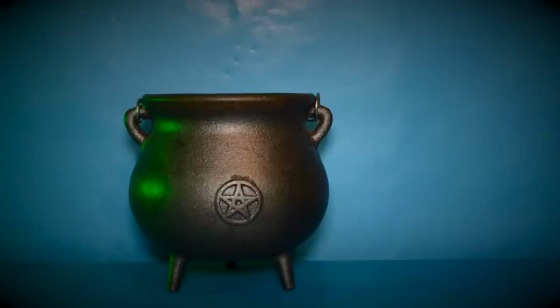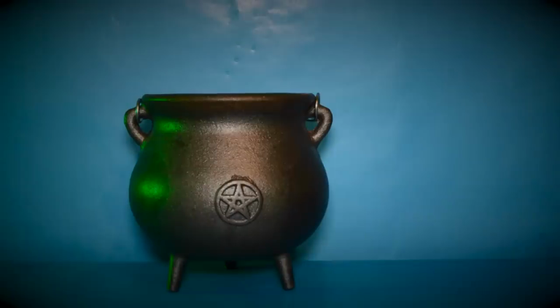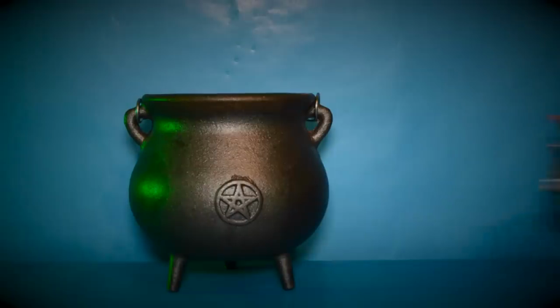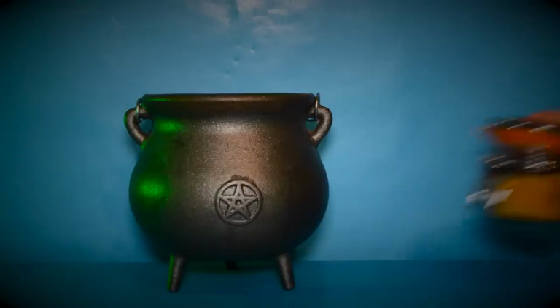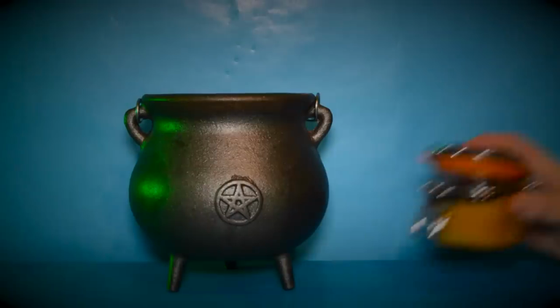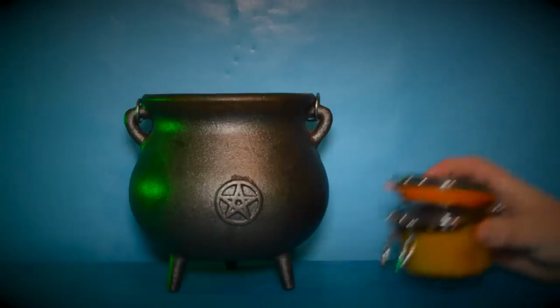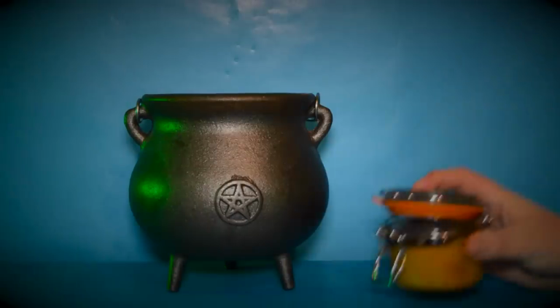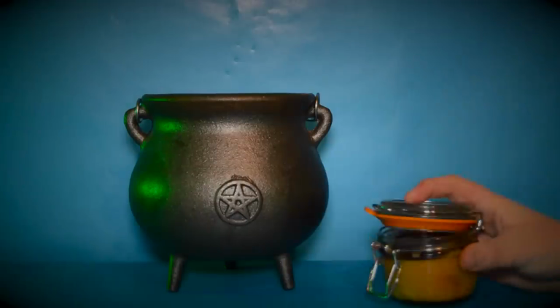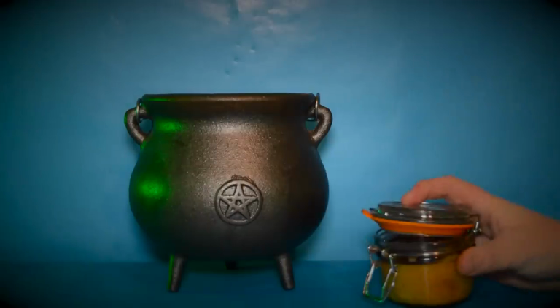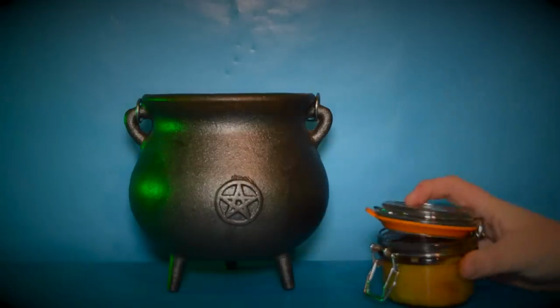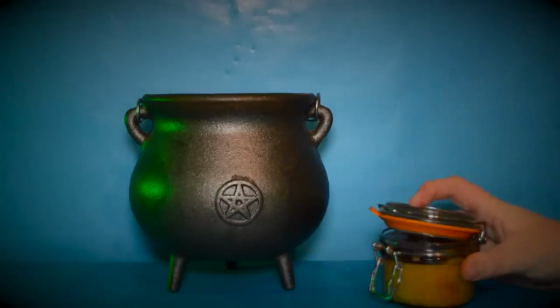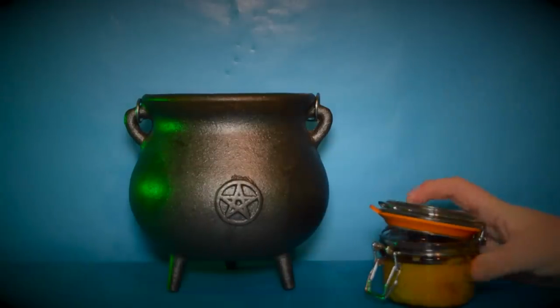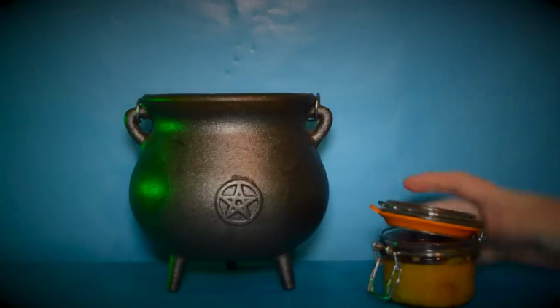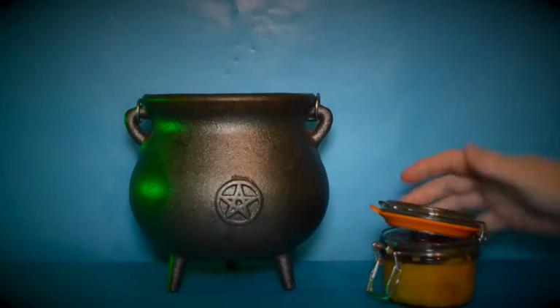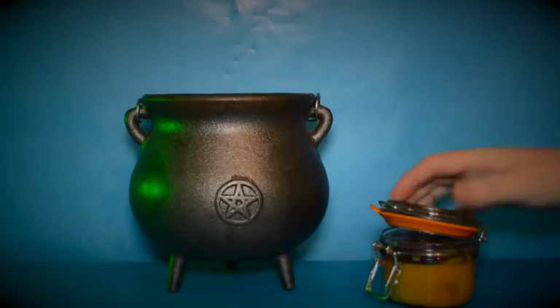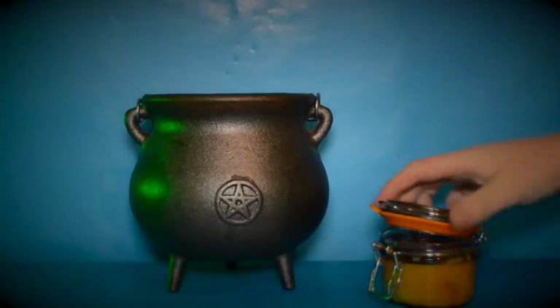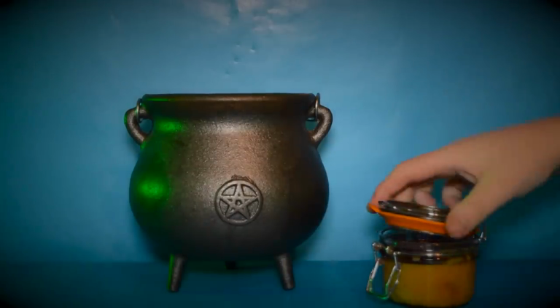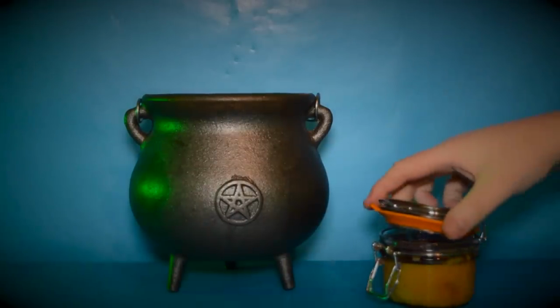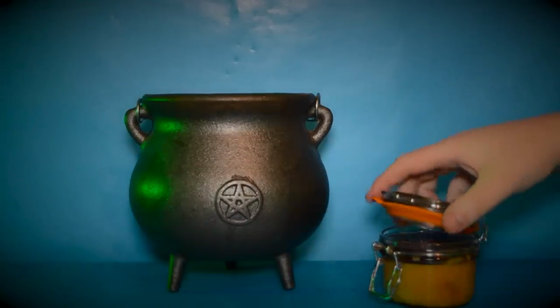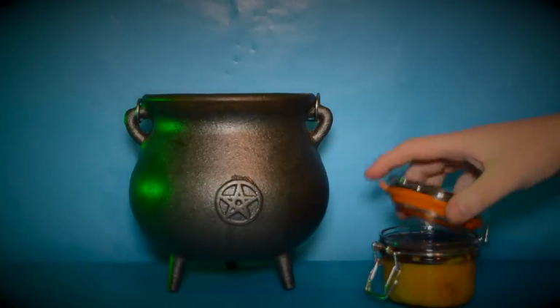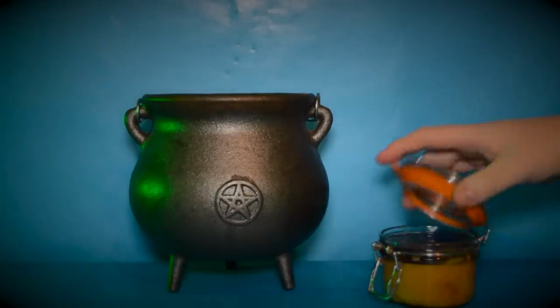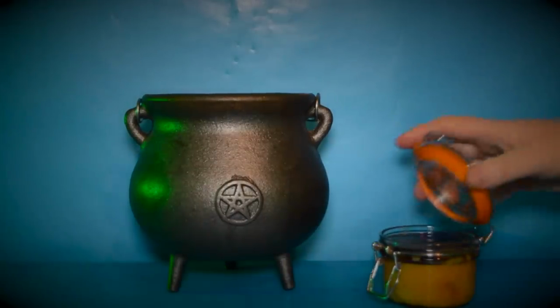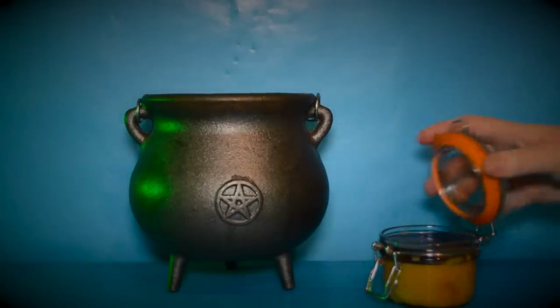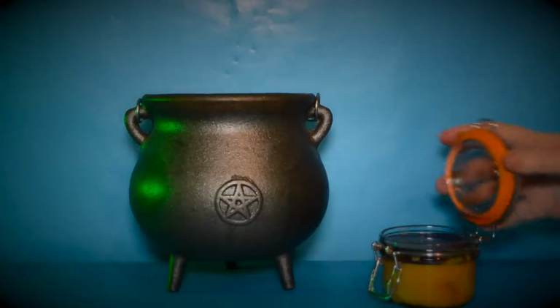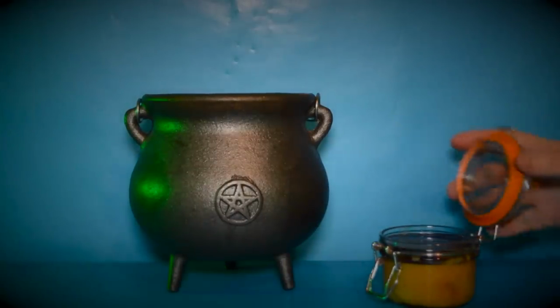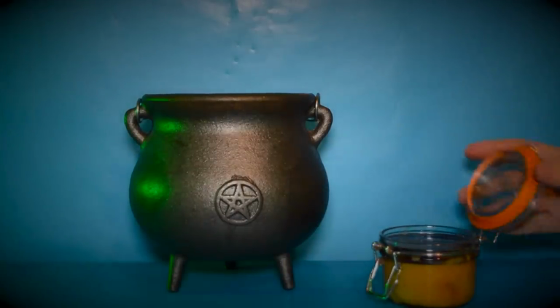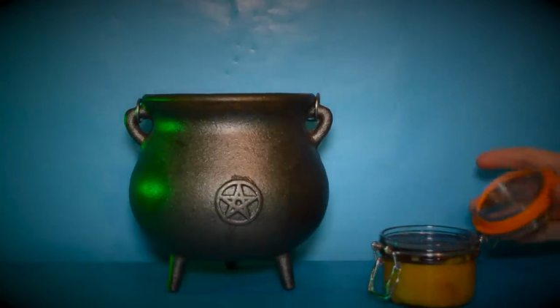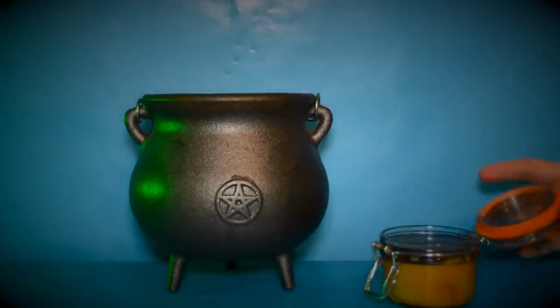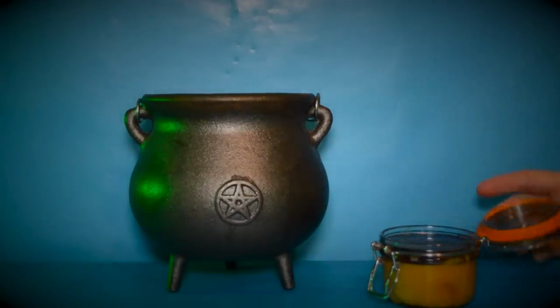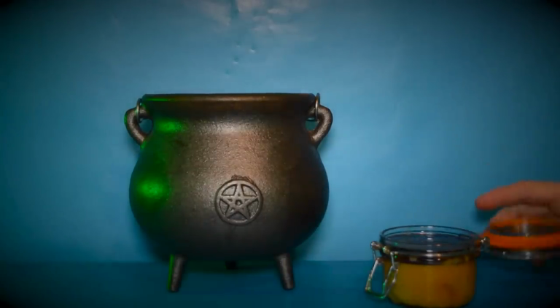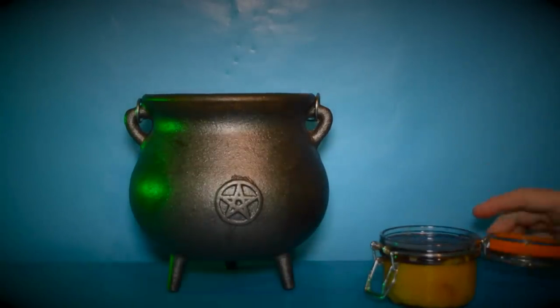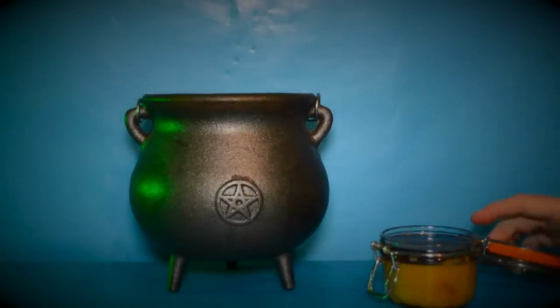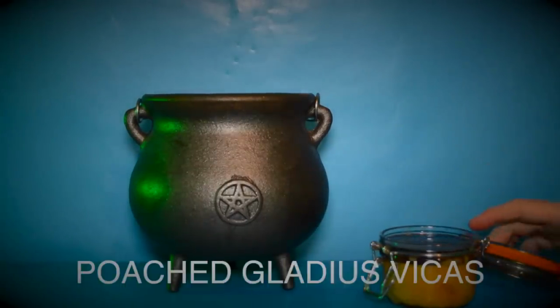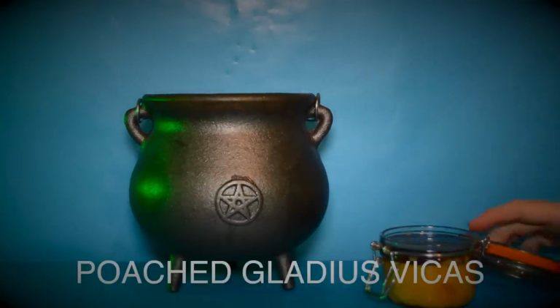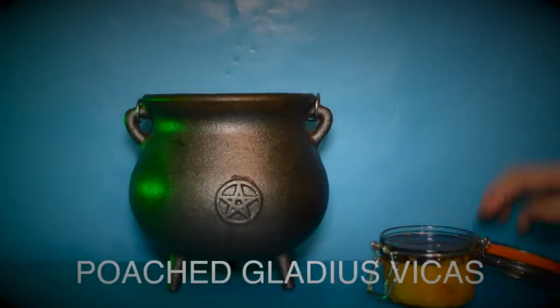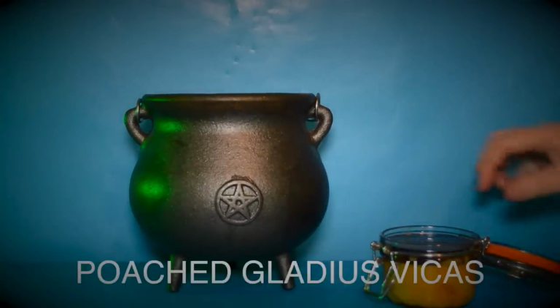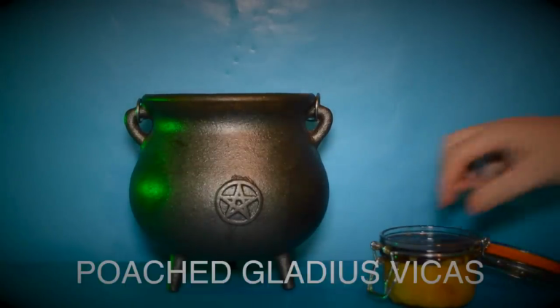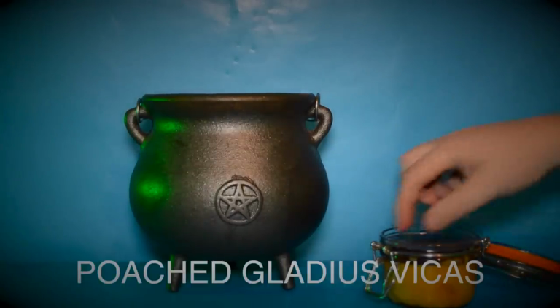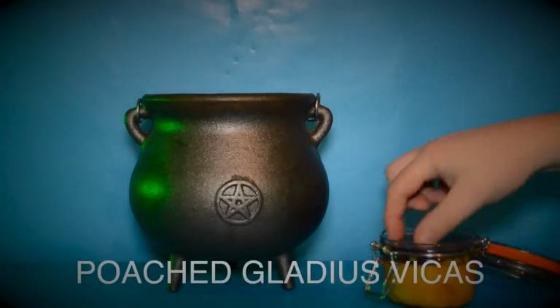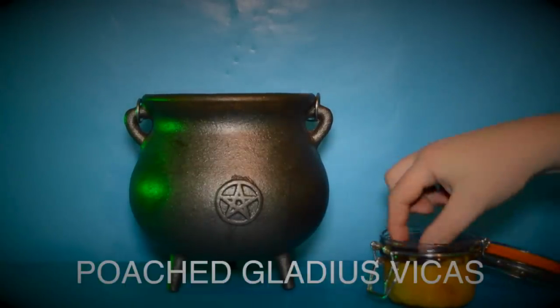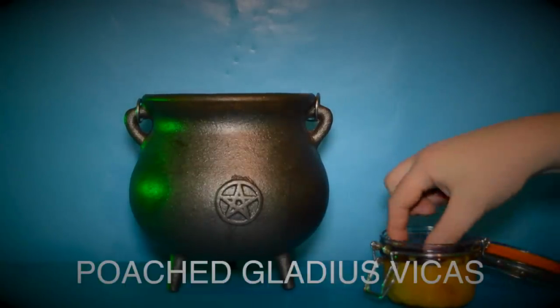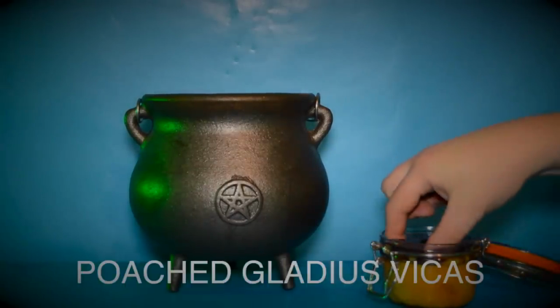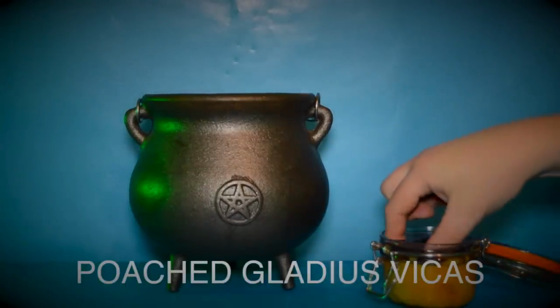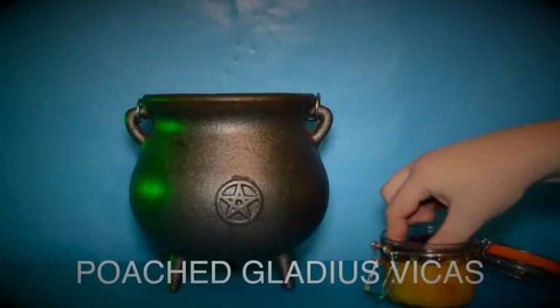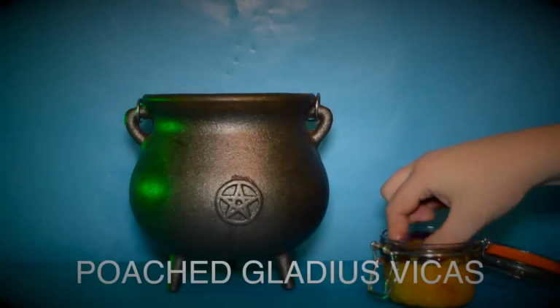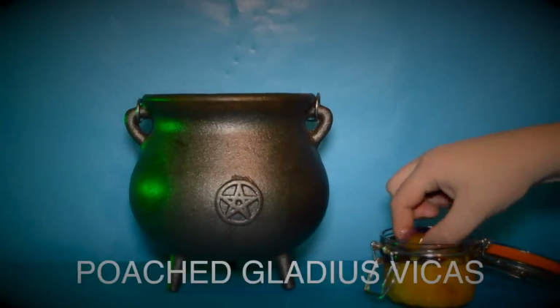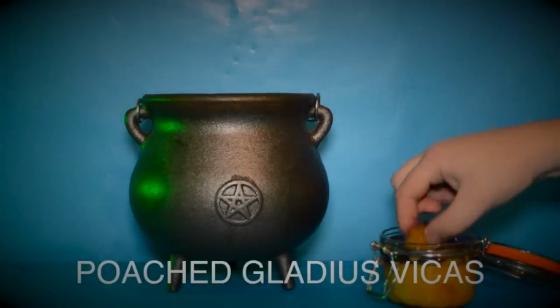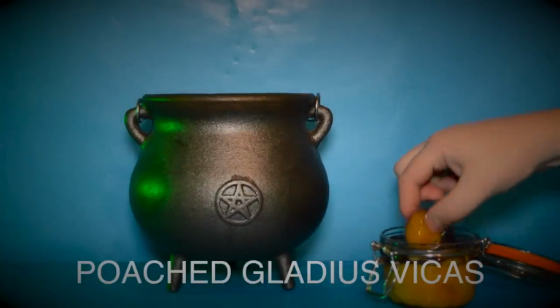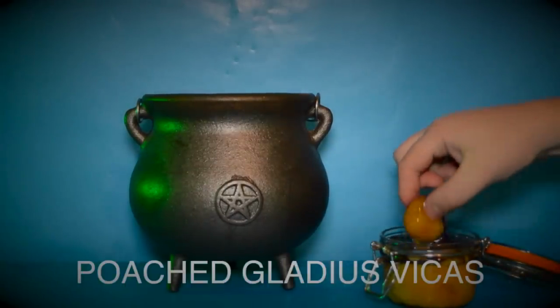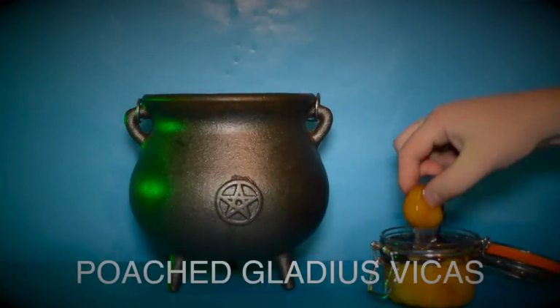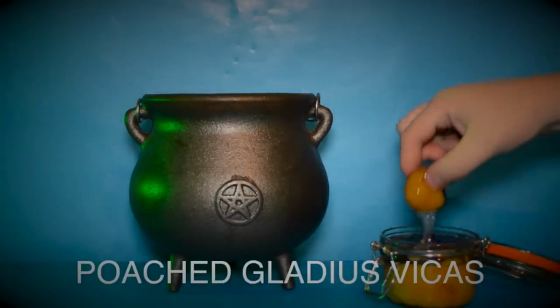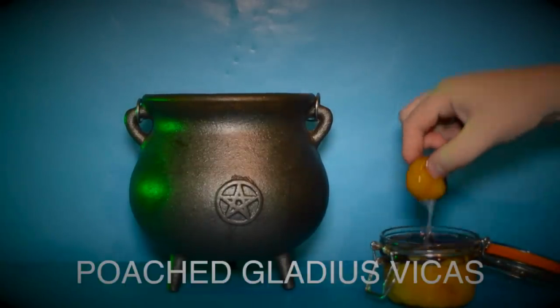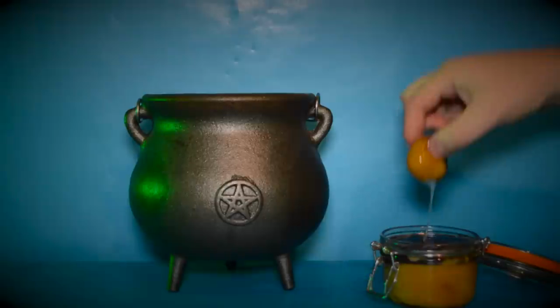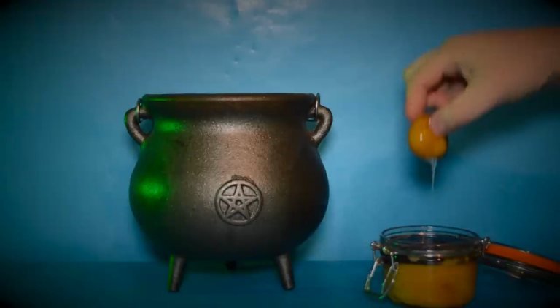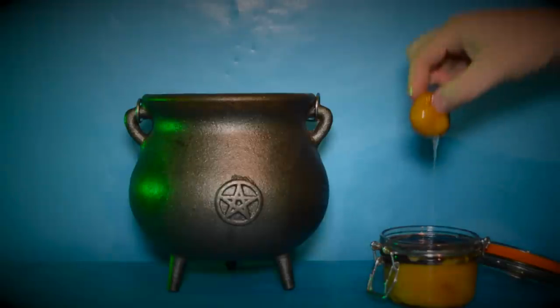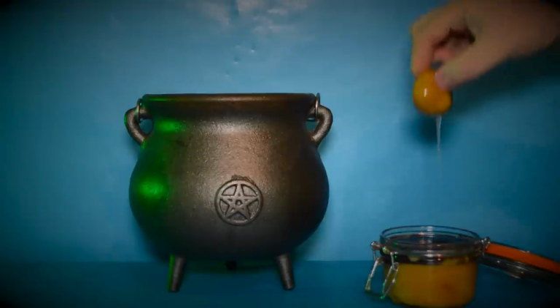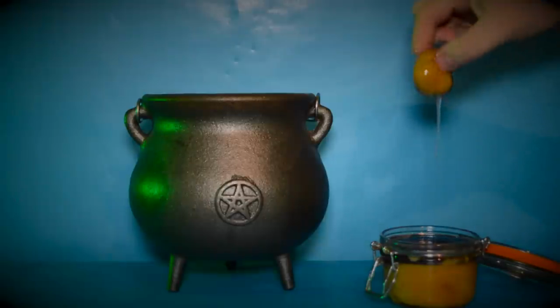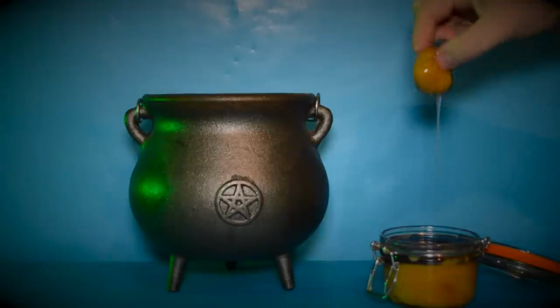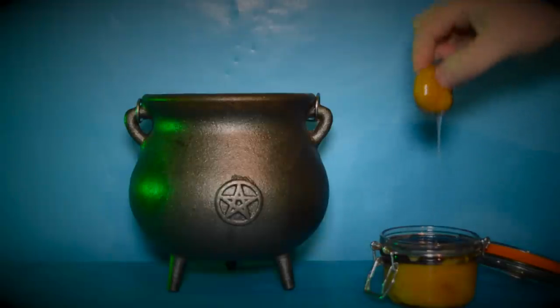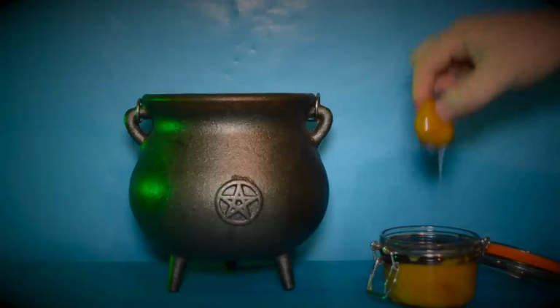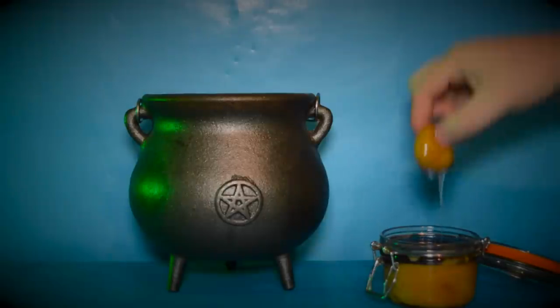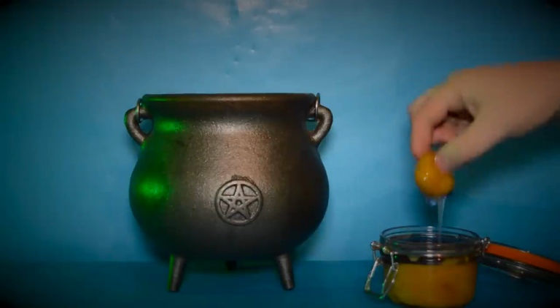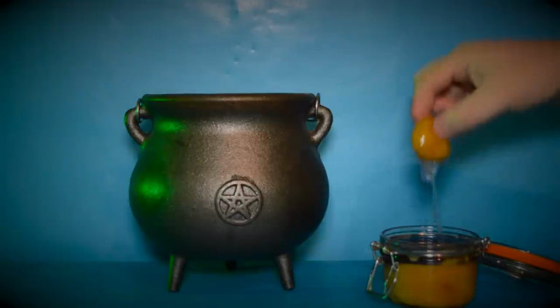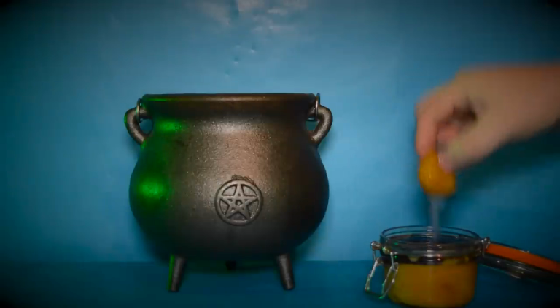Luckily the next ingredient is easy to find: the good old fashioned poached Gladius Vickers. You should have a jar lying around in the kitchen somewhere.